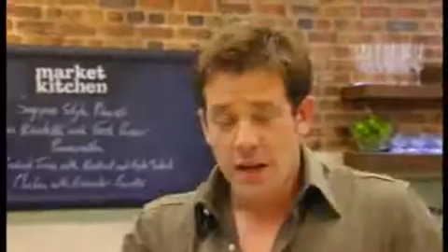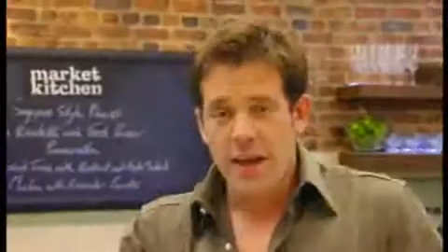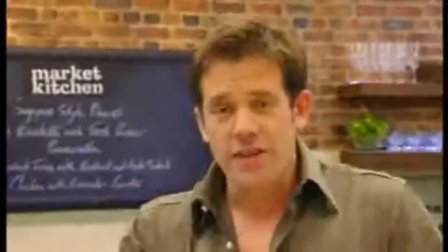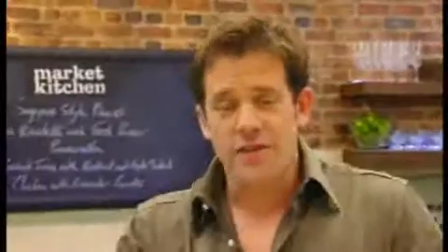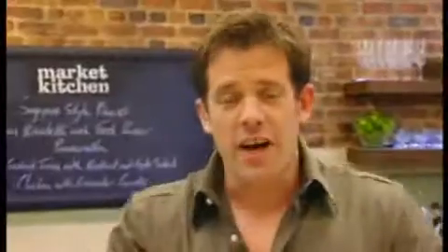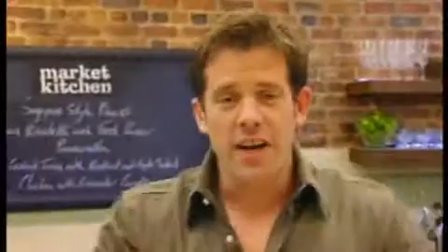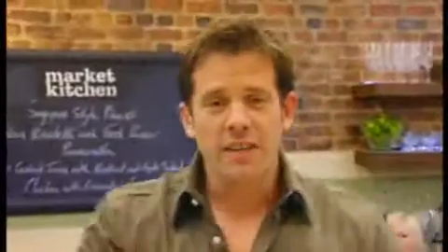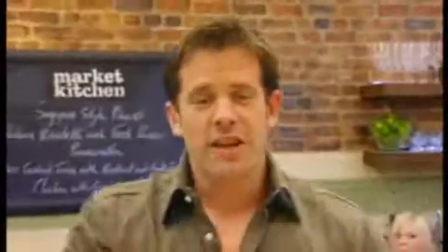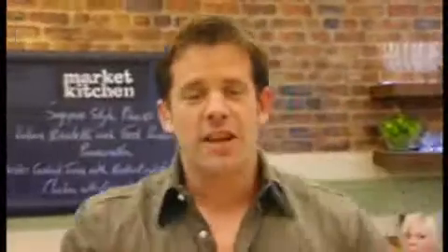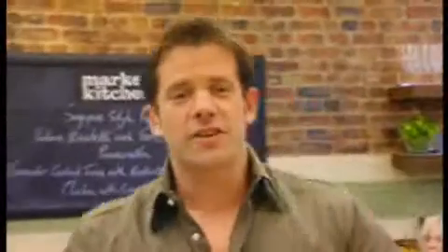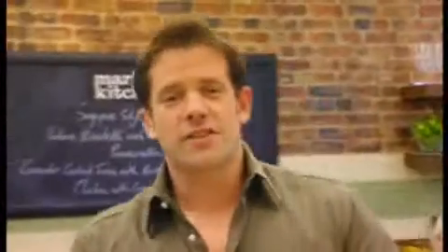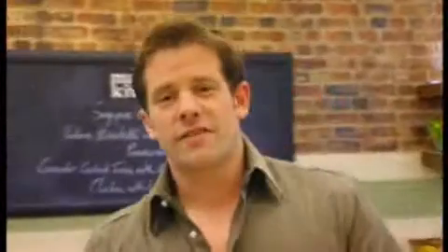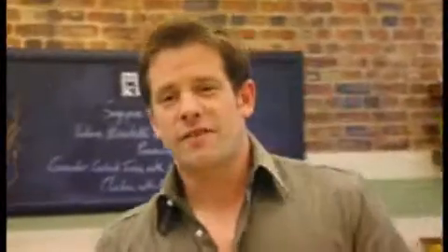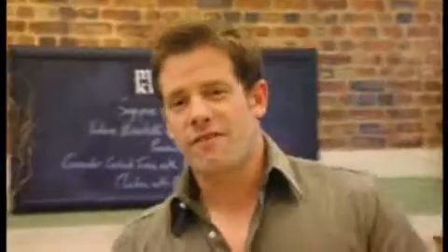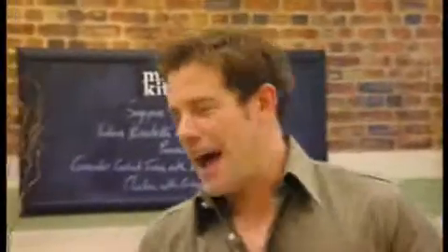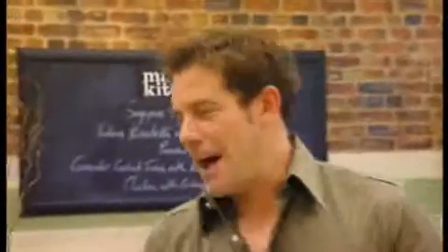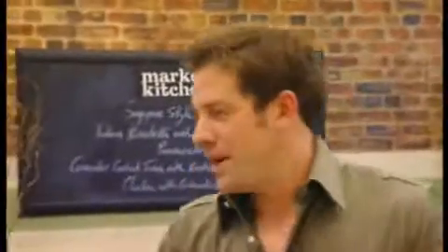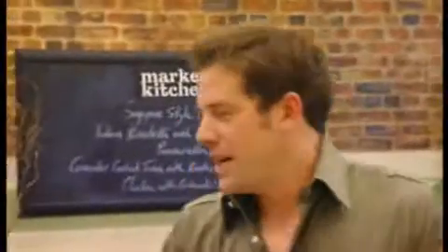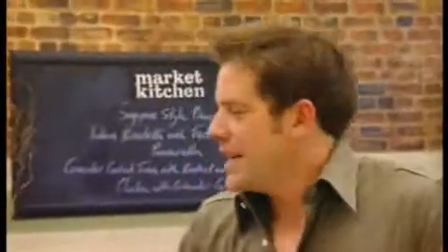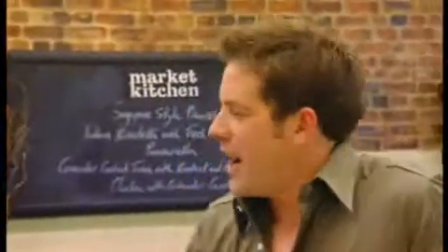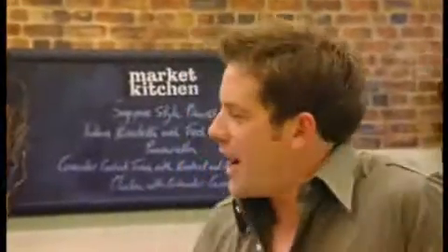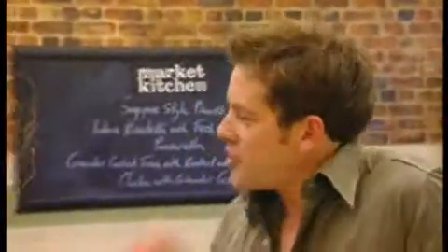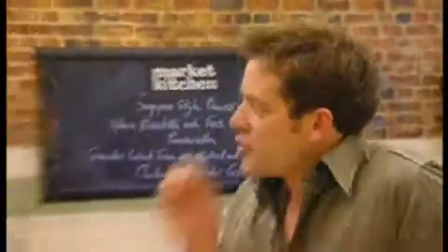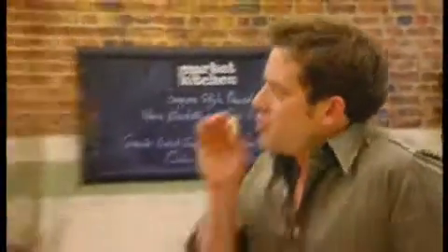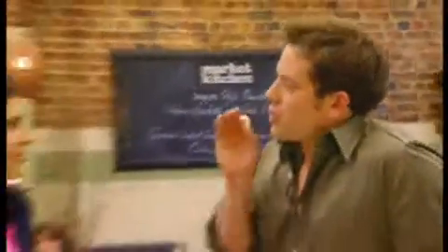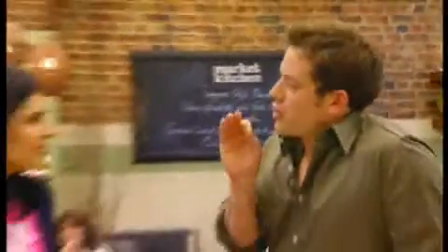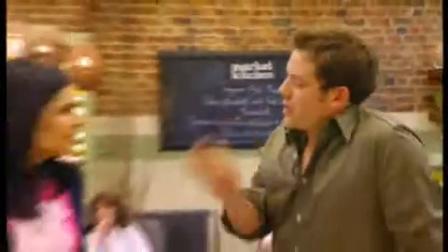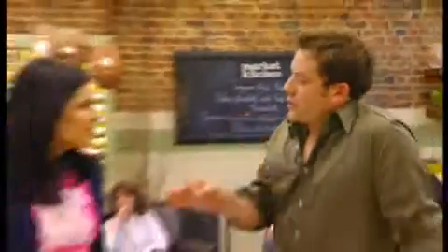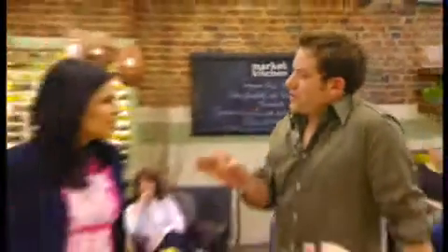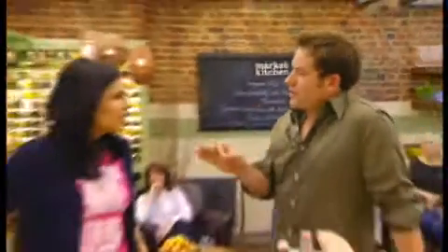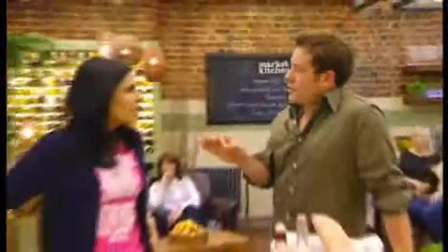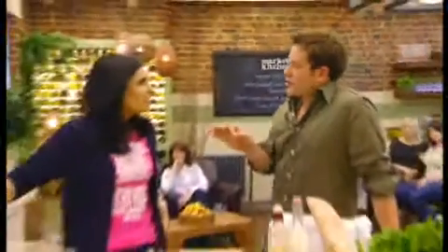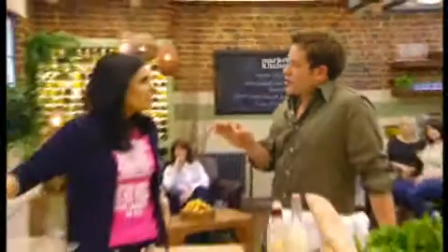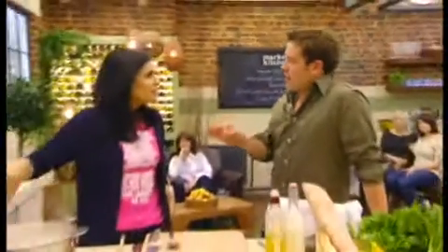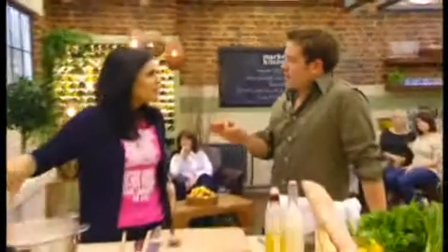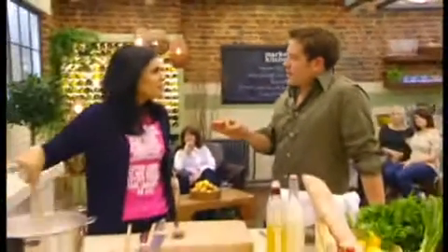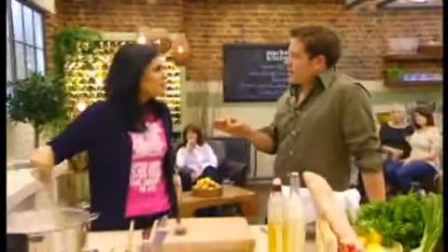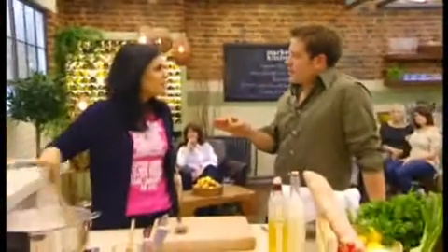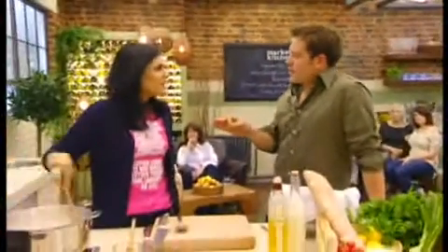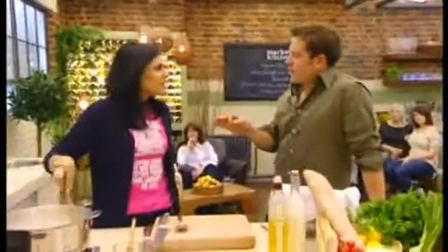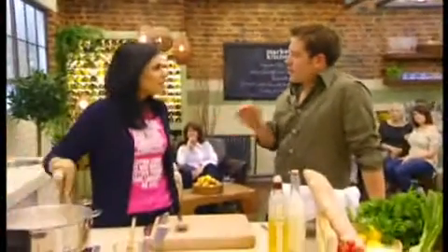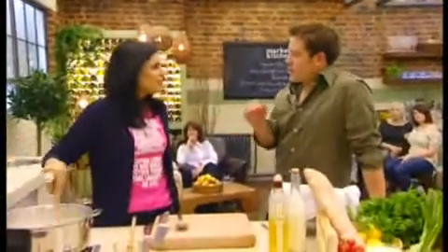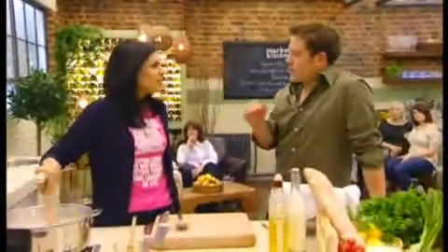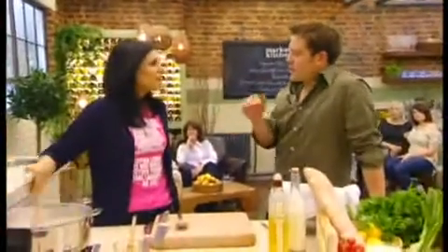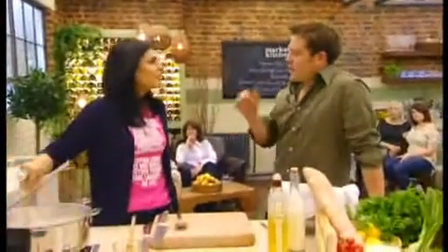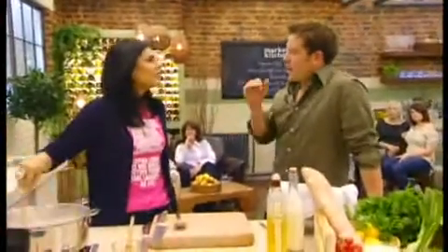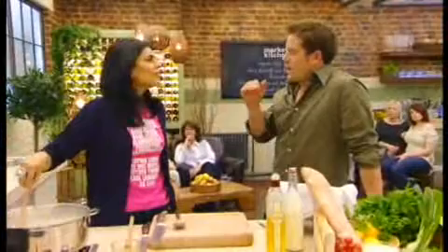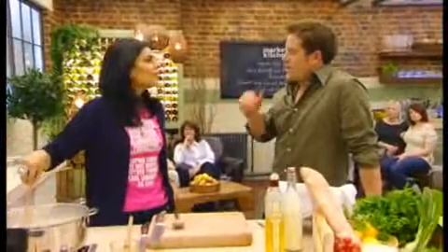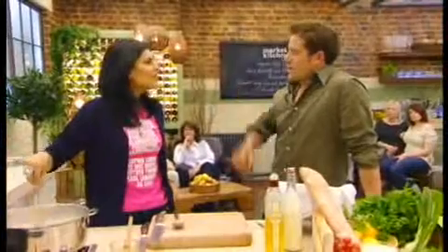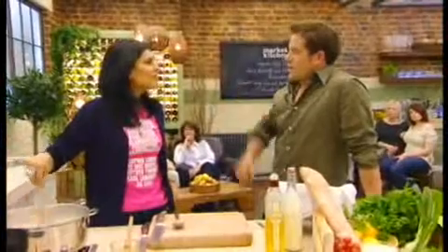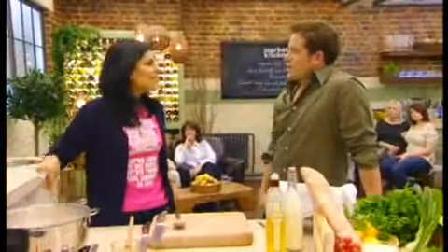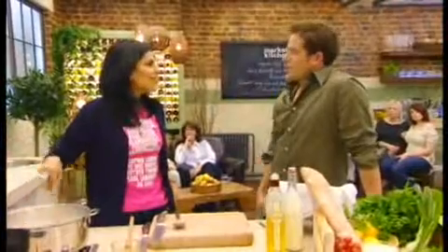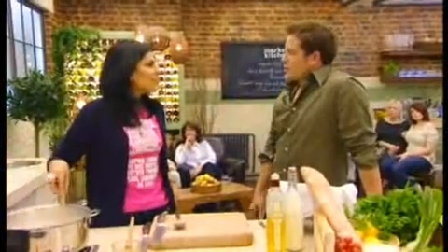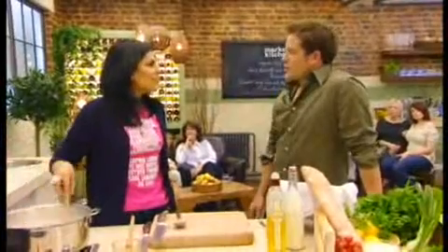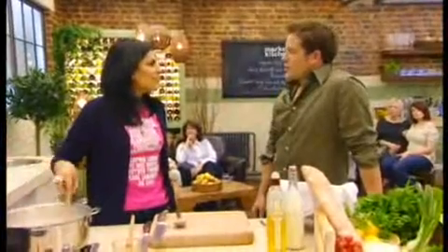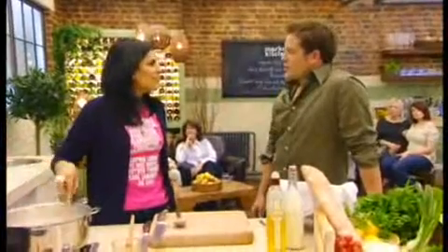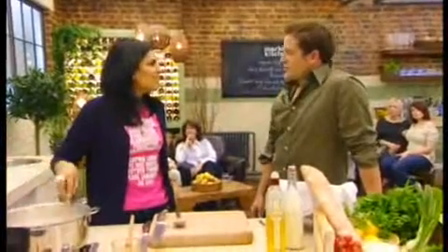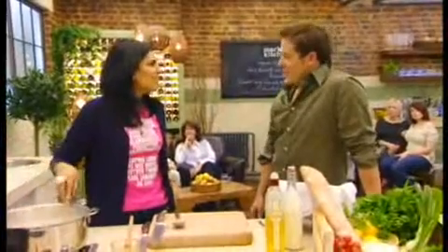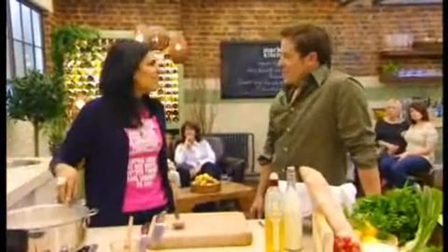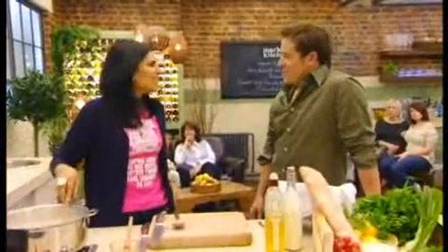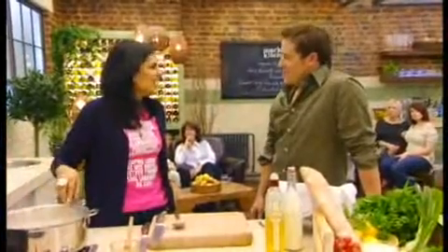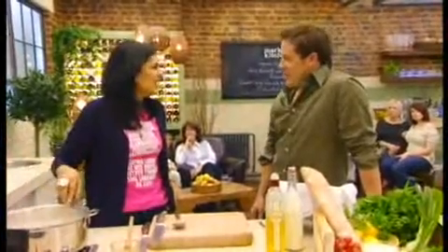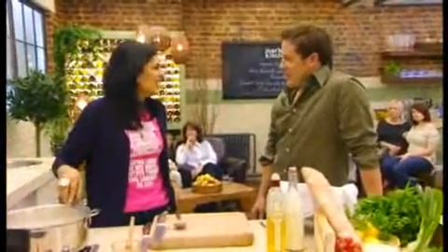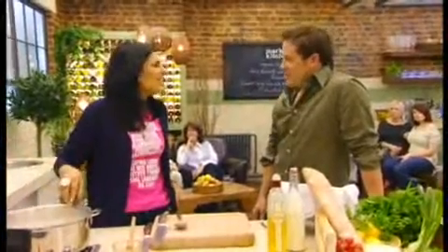Thanks, Vala. That looks fab. Now, Anjum, you're cooking your starter of your three-part dinner meal.